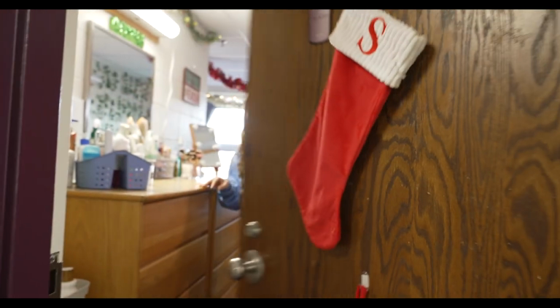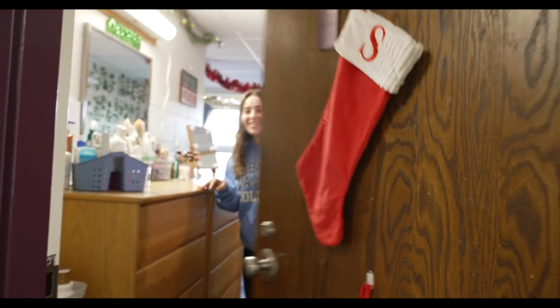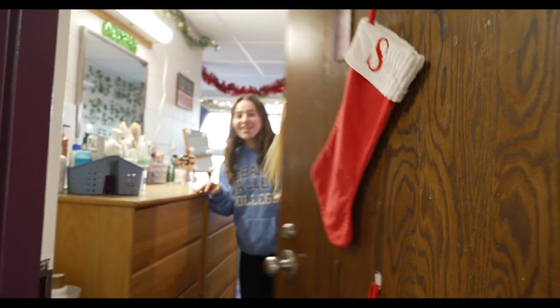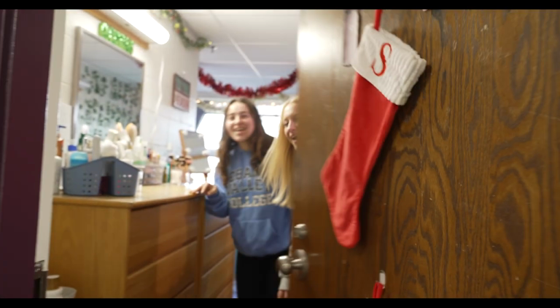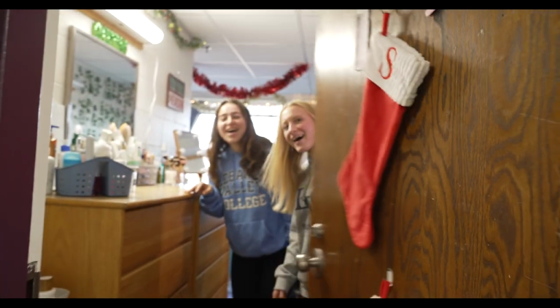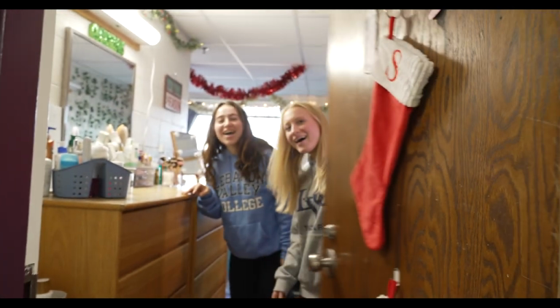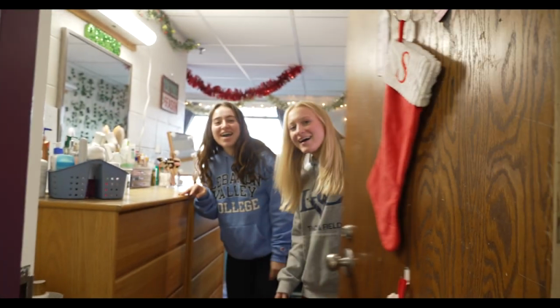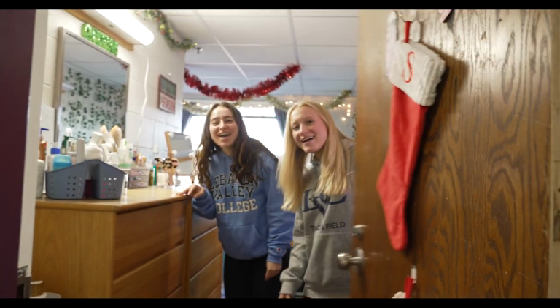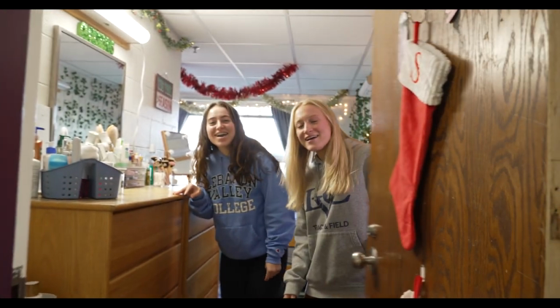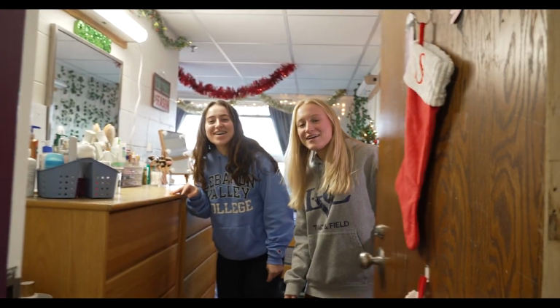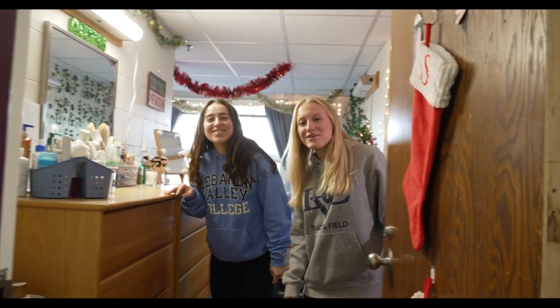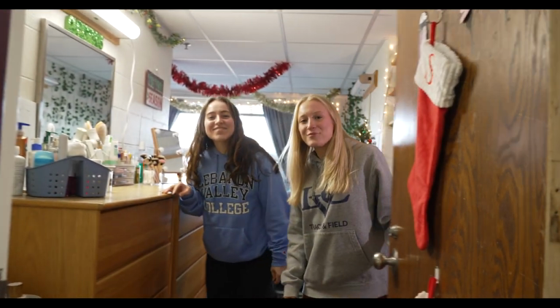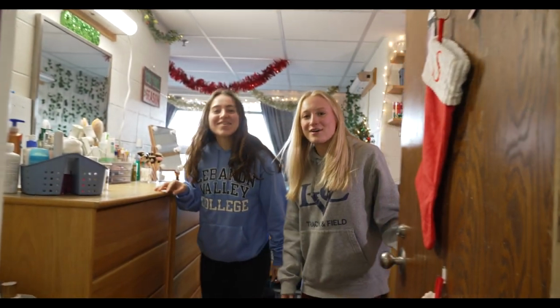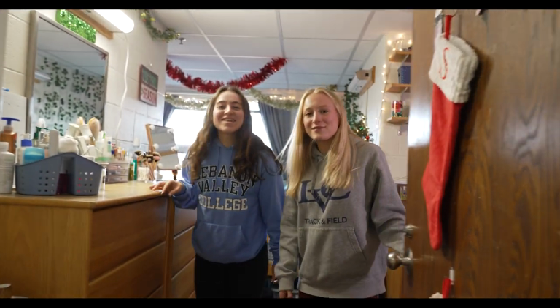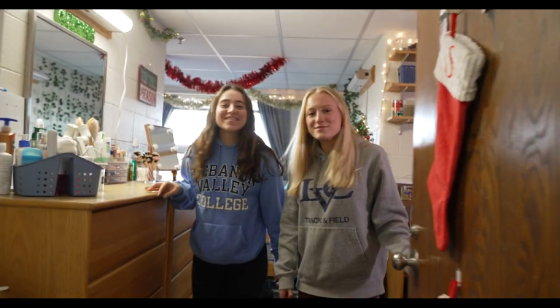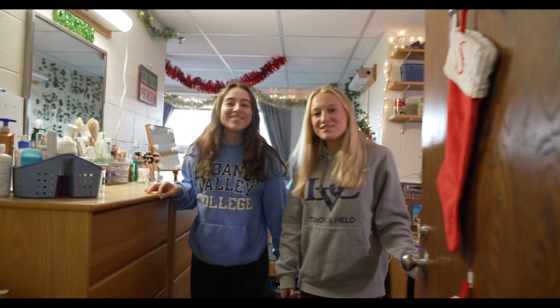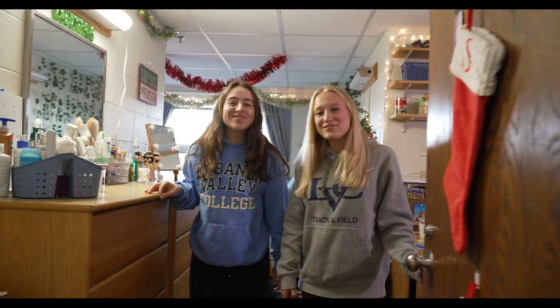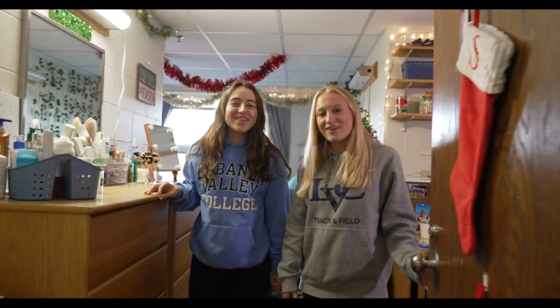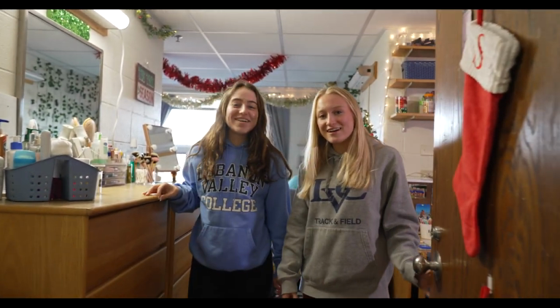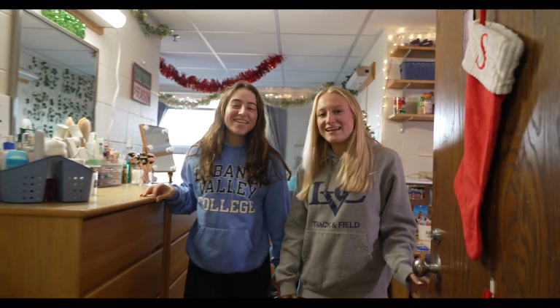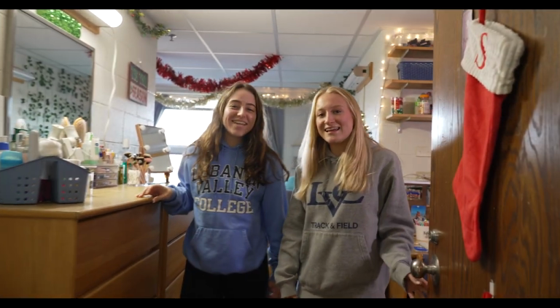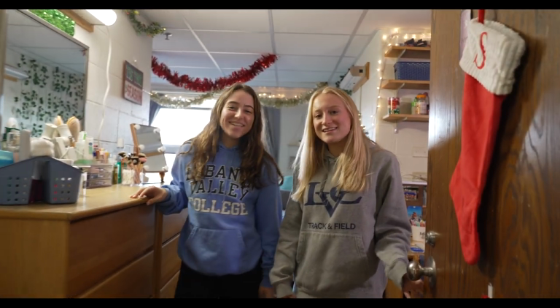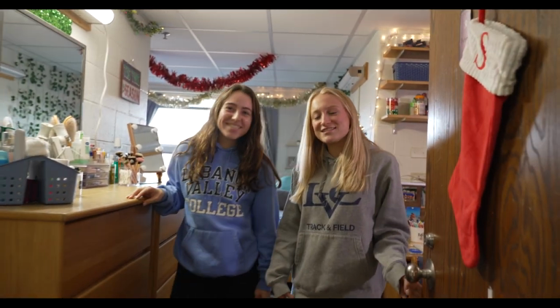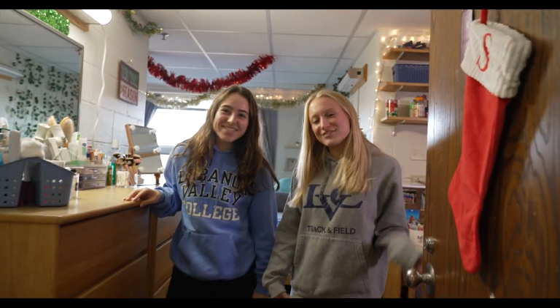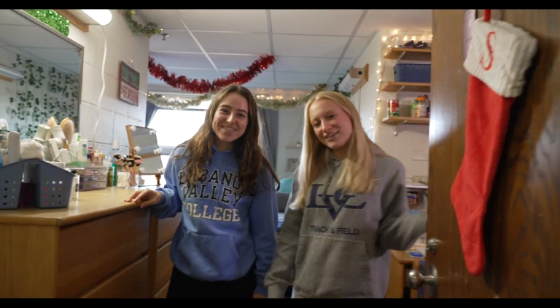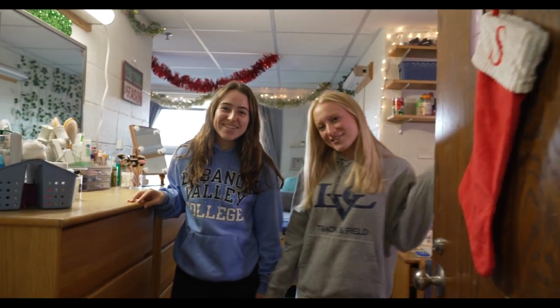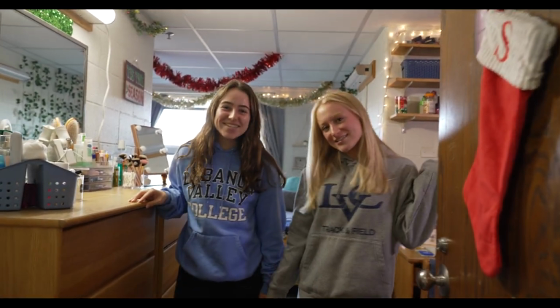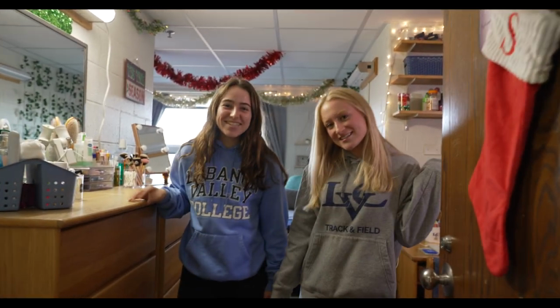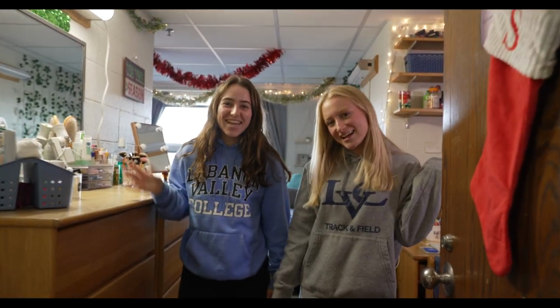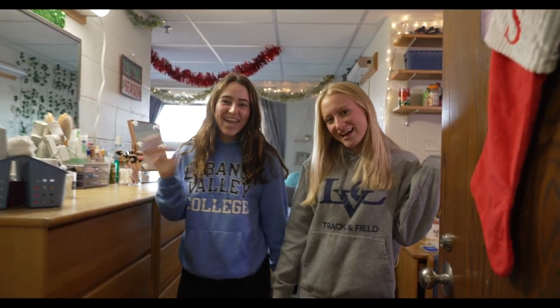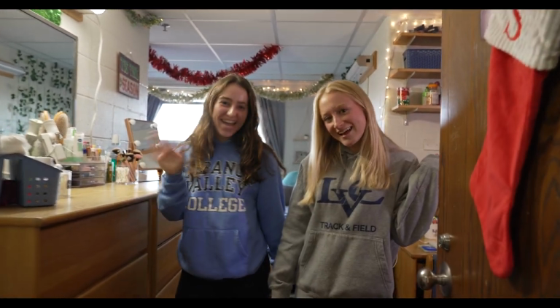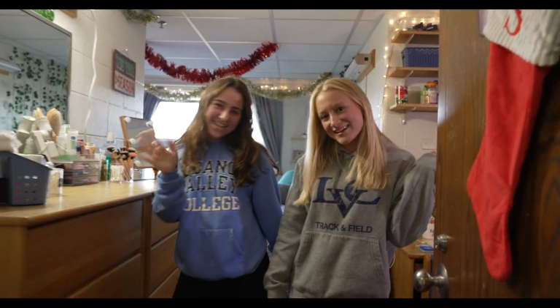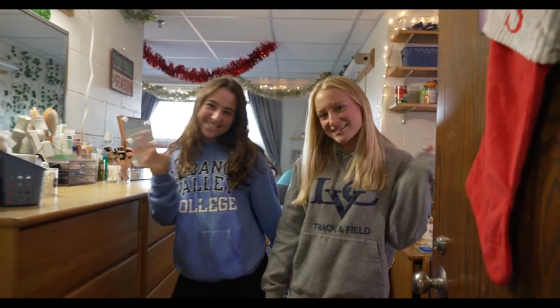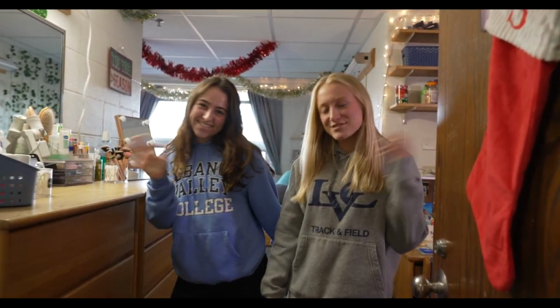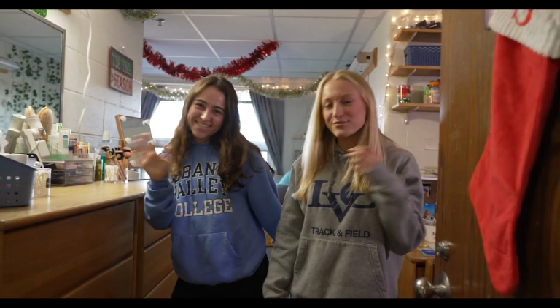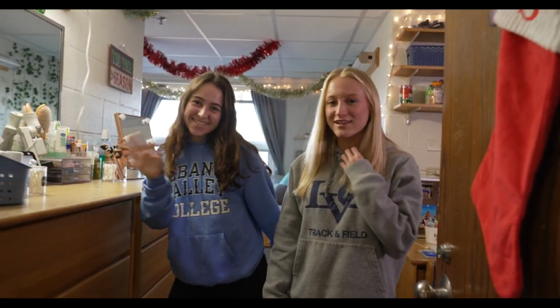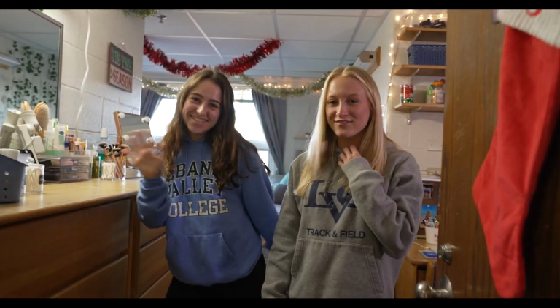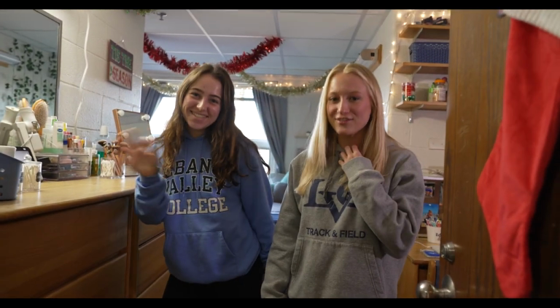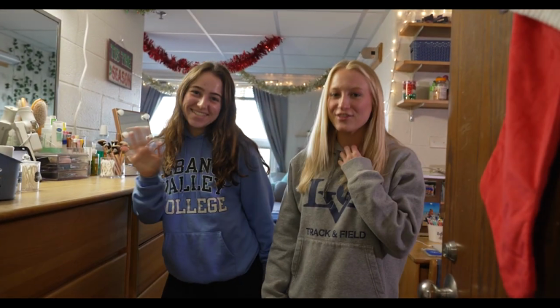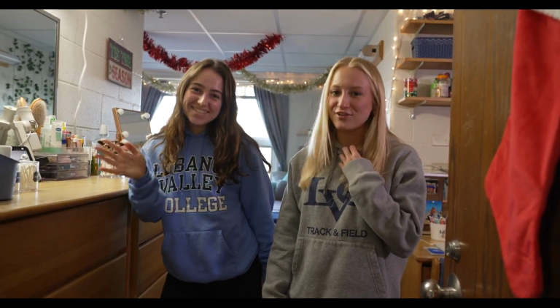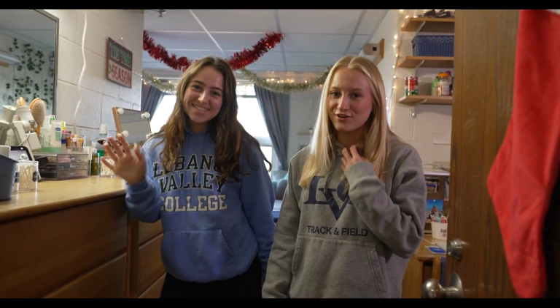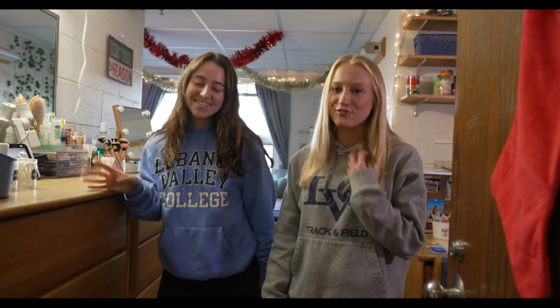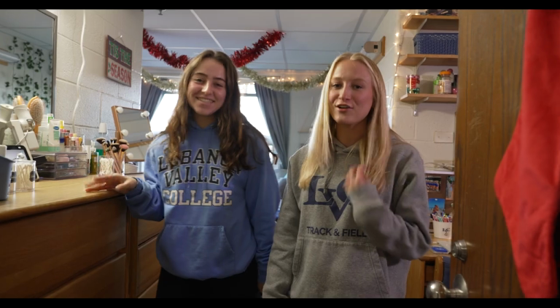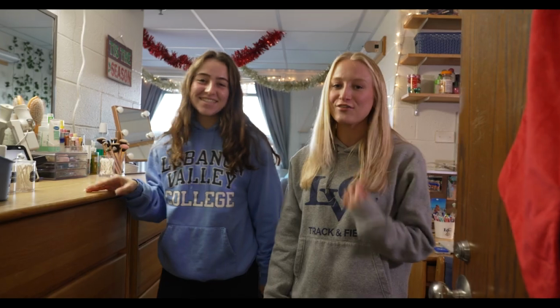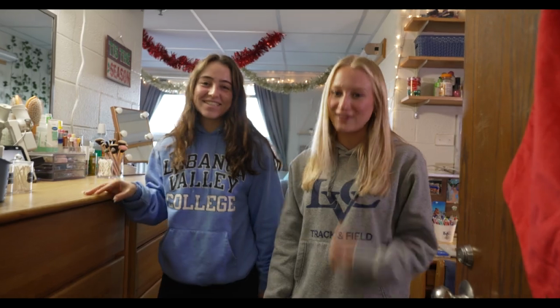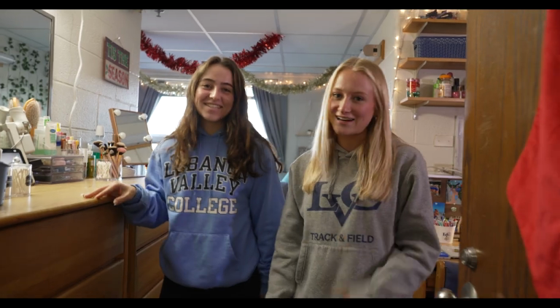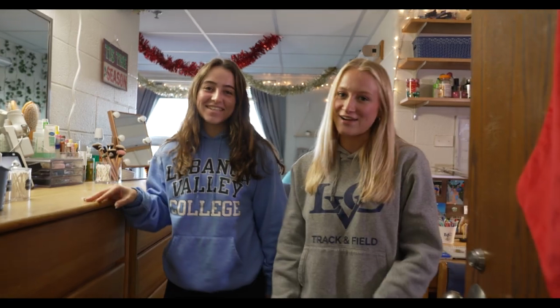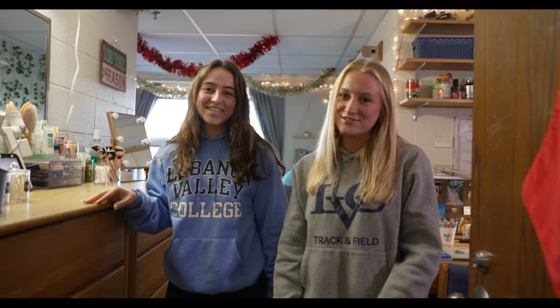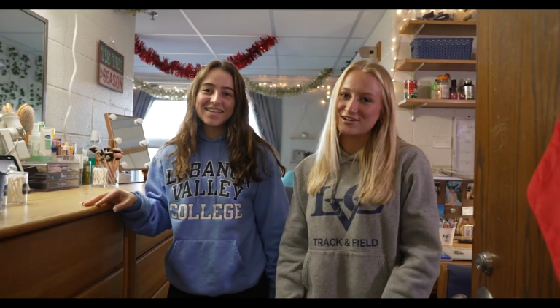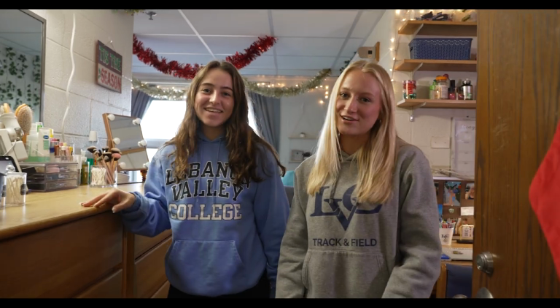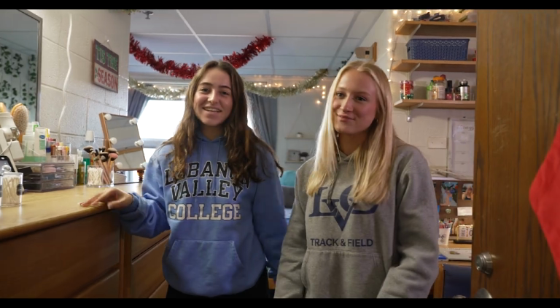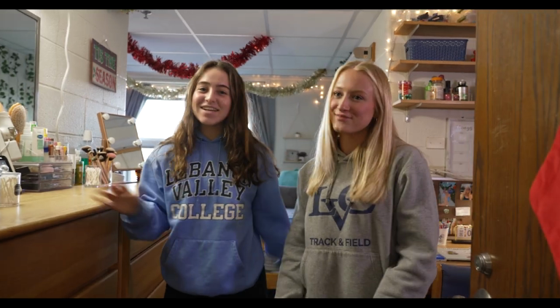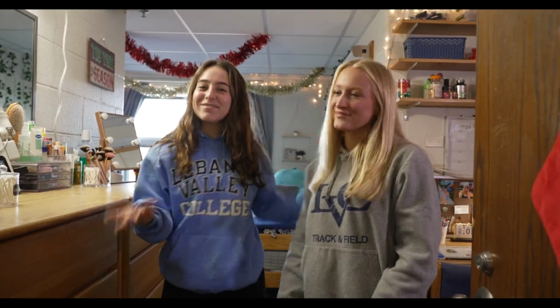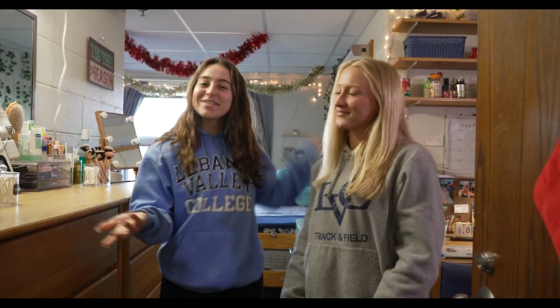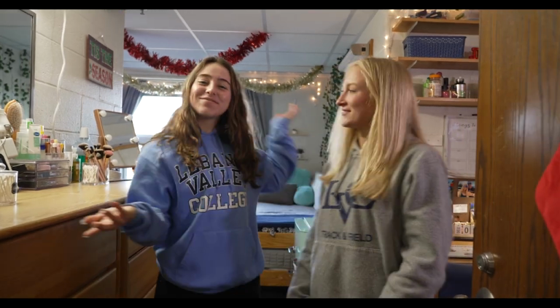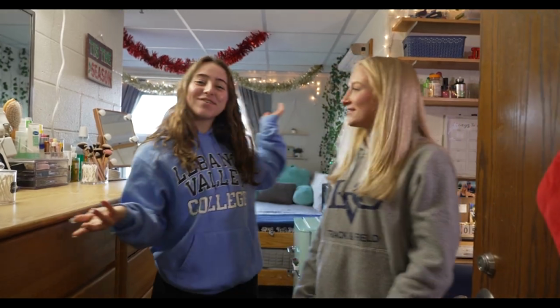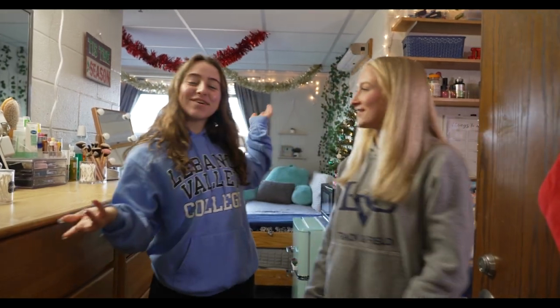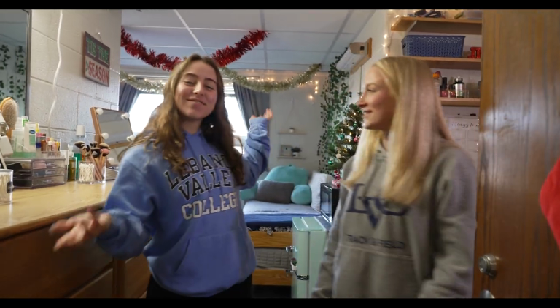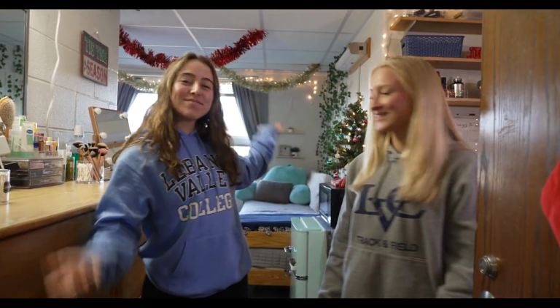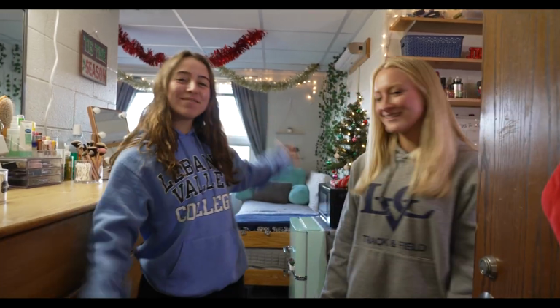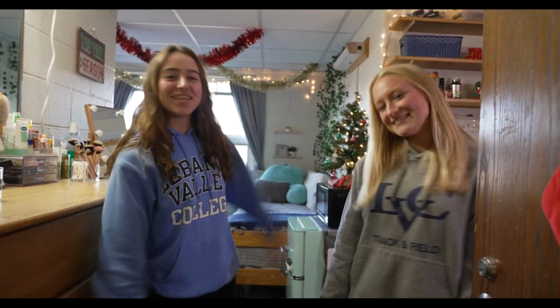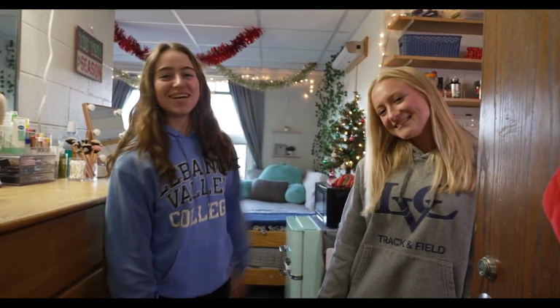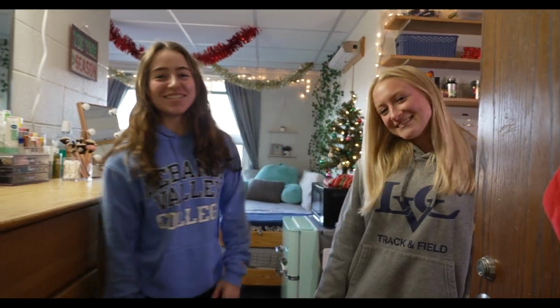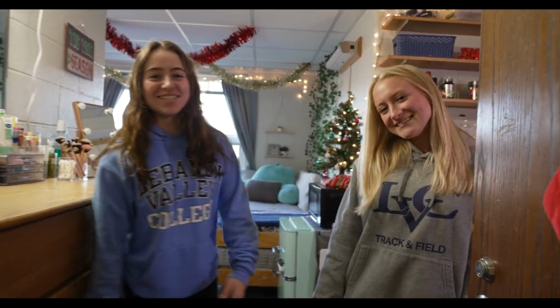Hi! Welcome to Funk East 306. We live on the third floor of Funkhauser. Come explore our room with us.